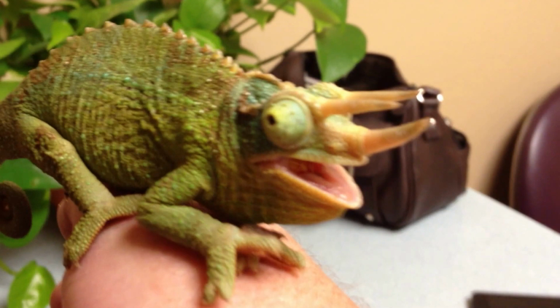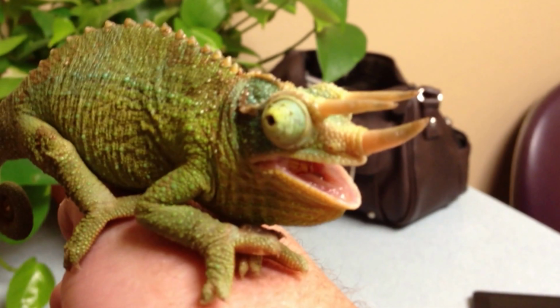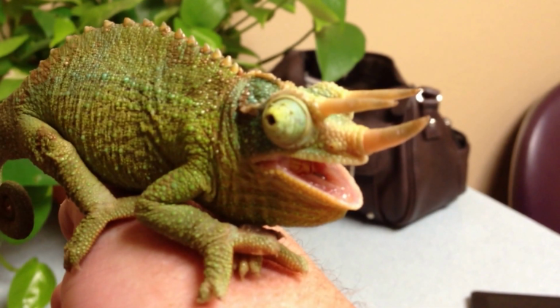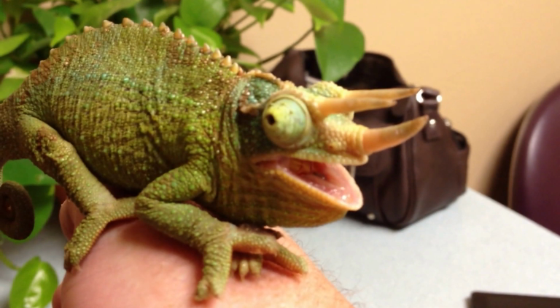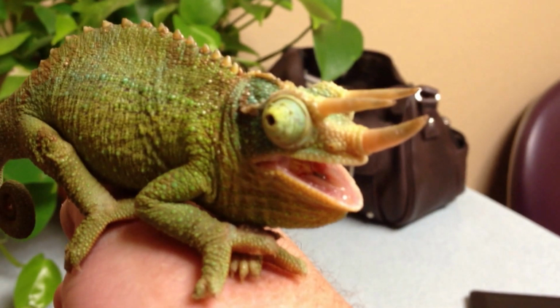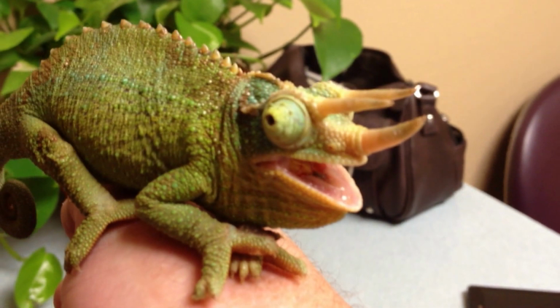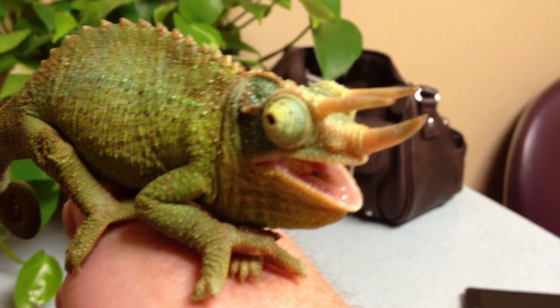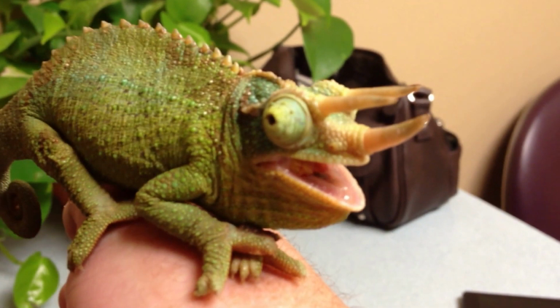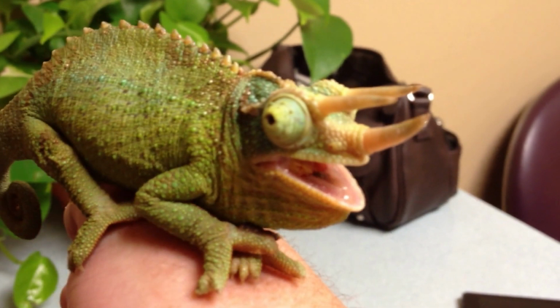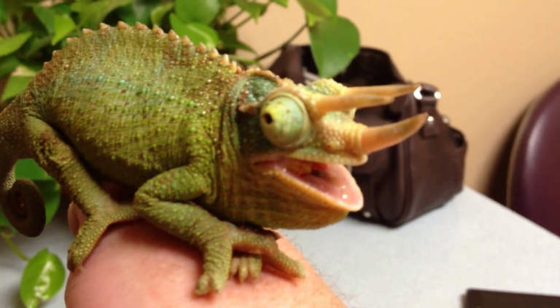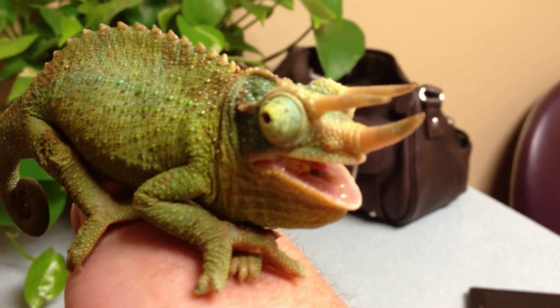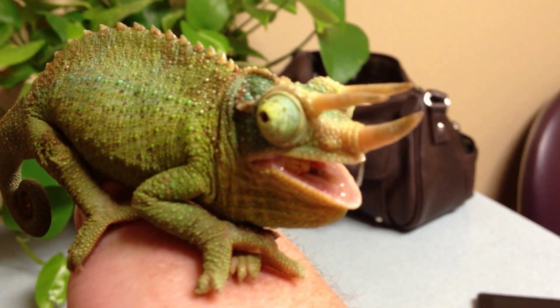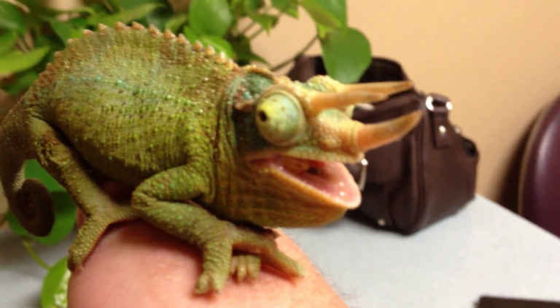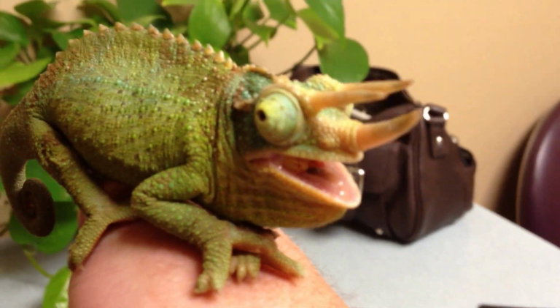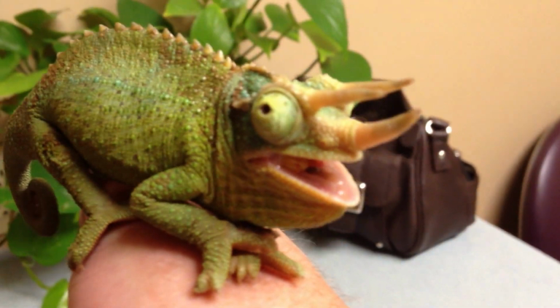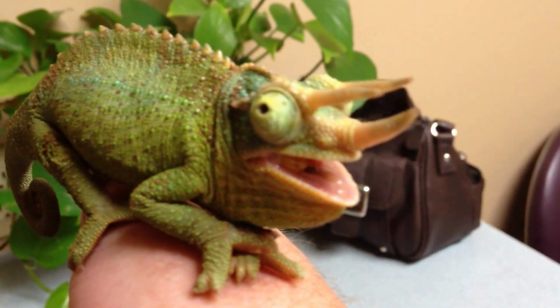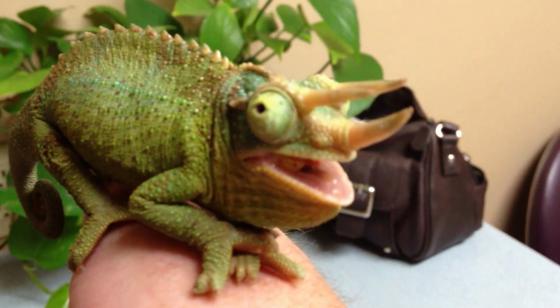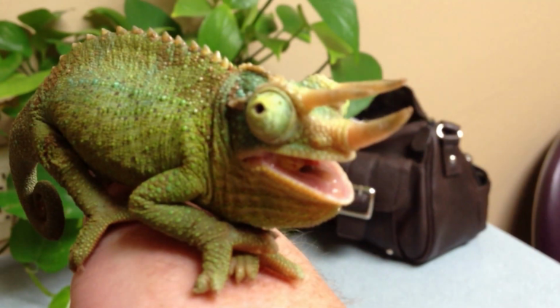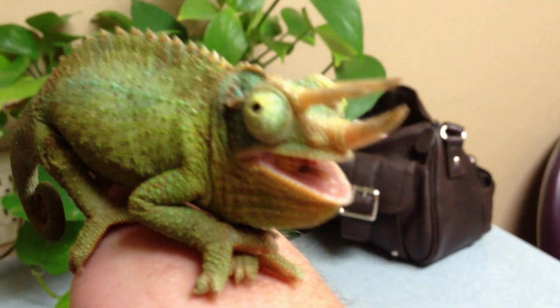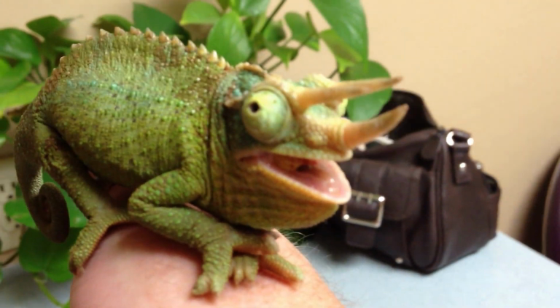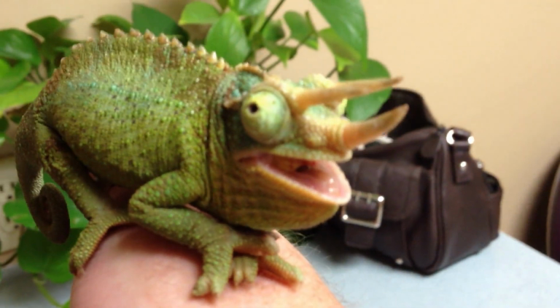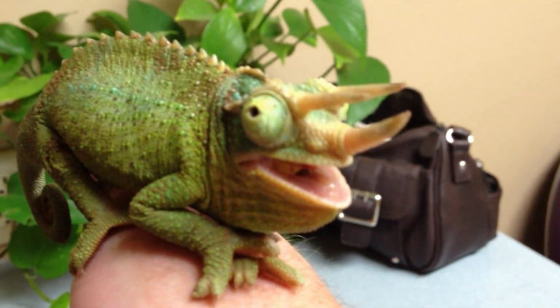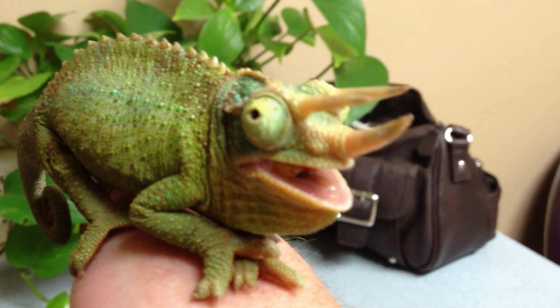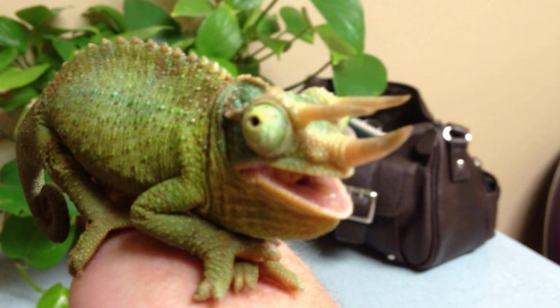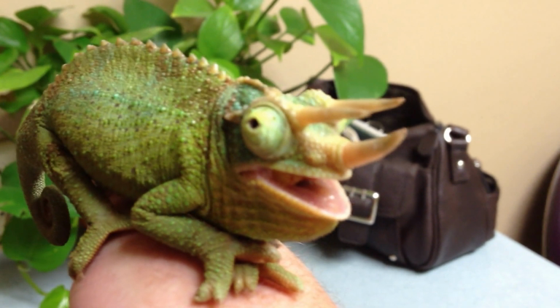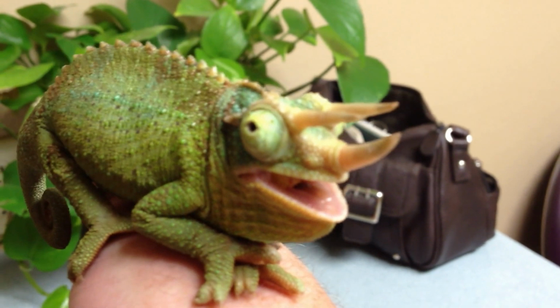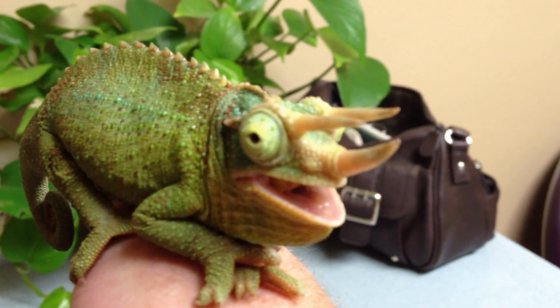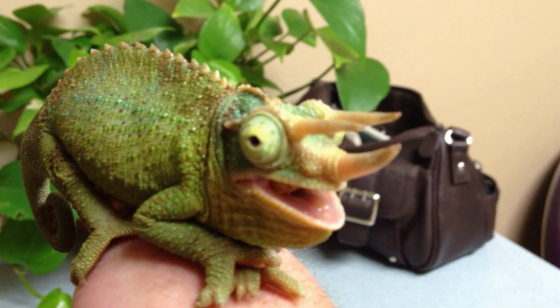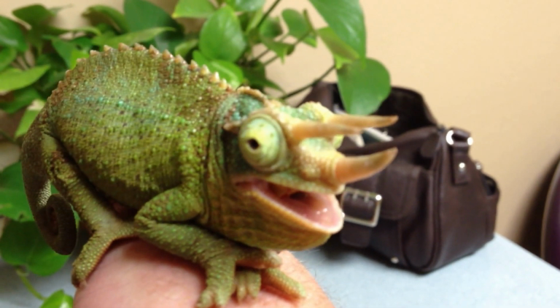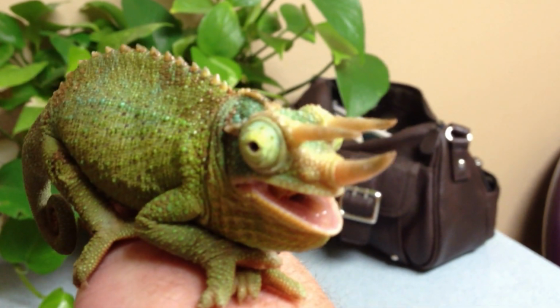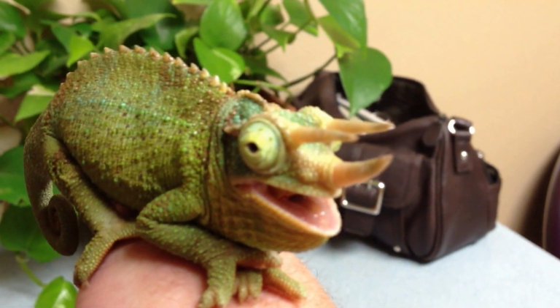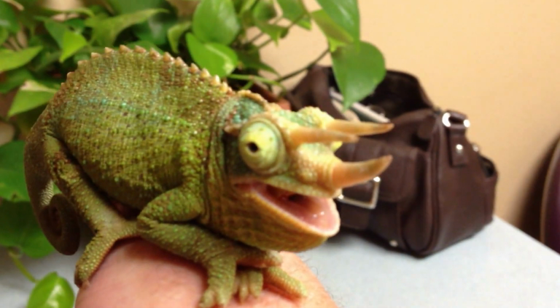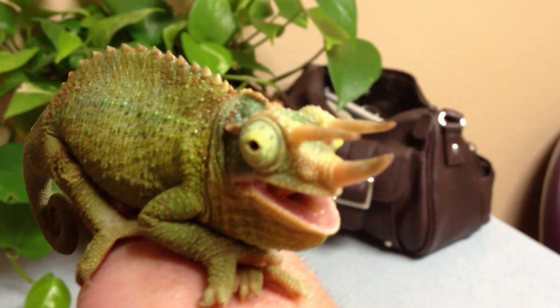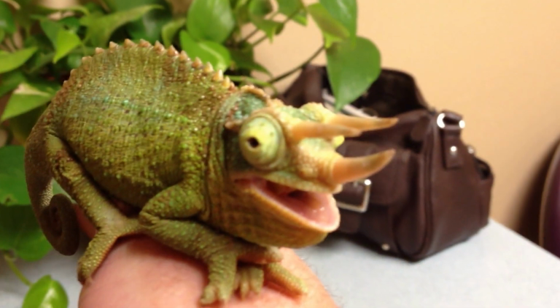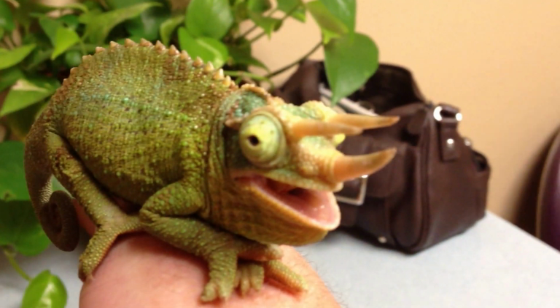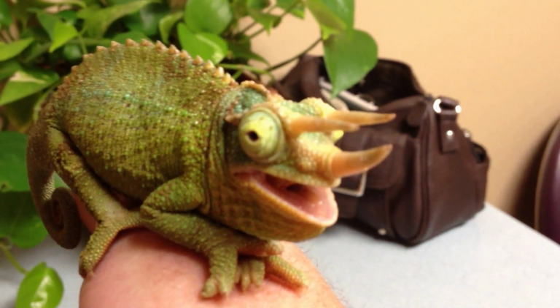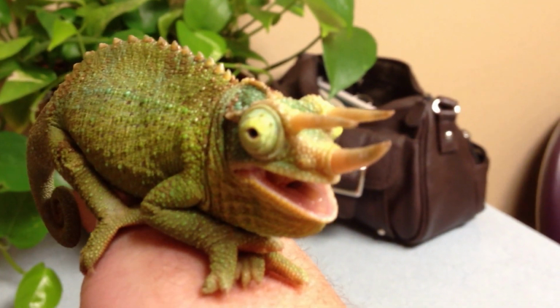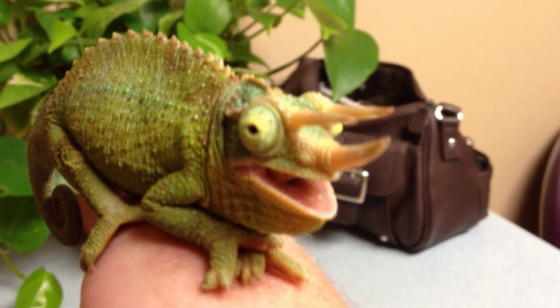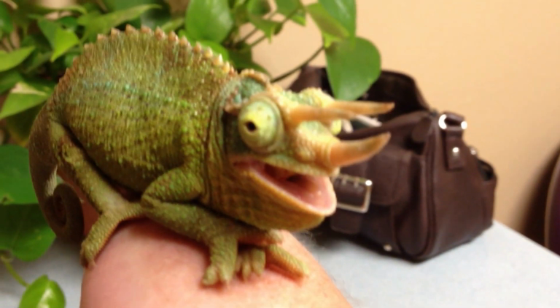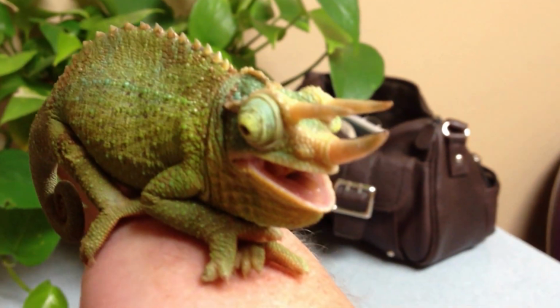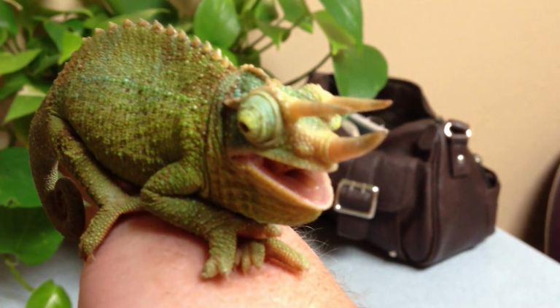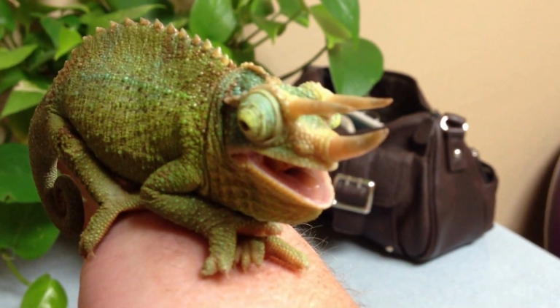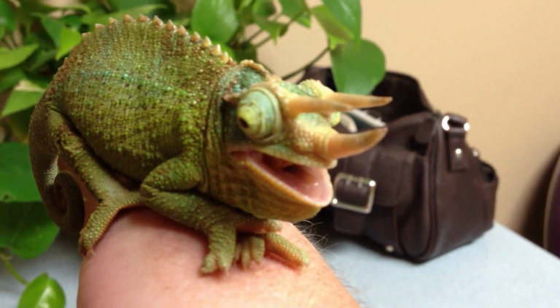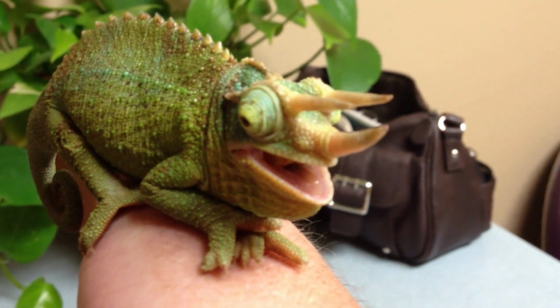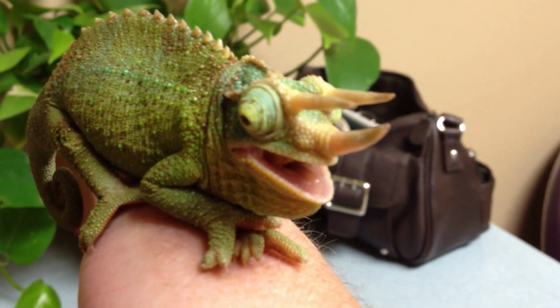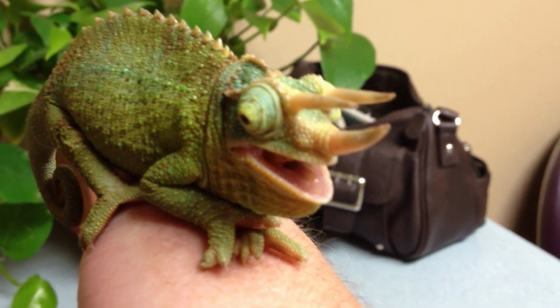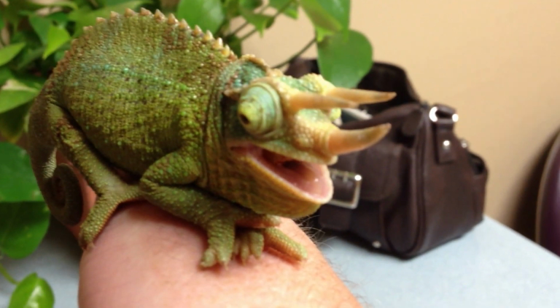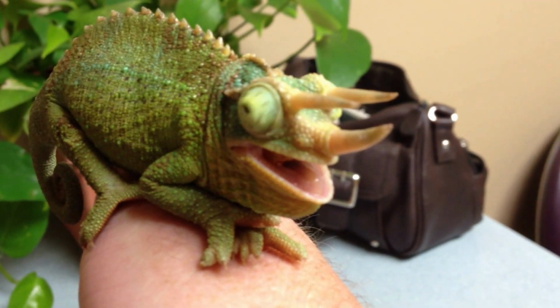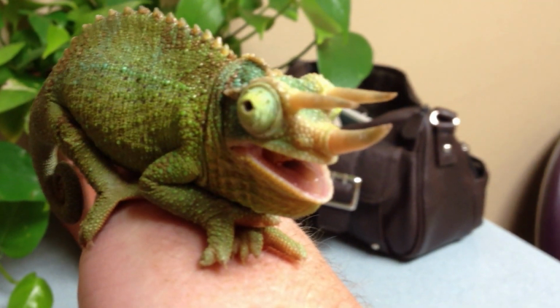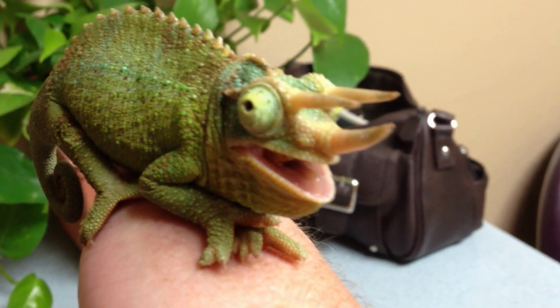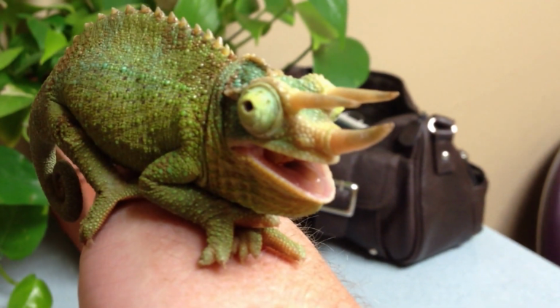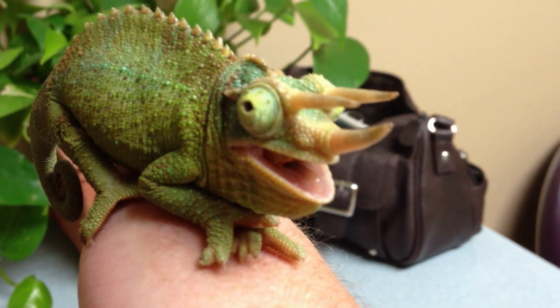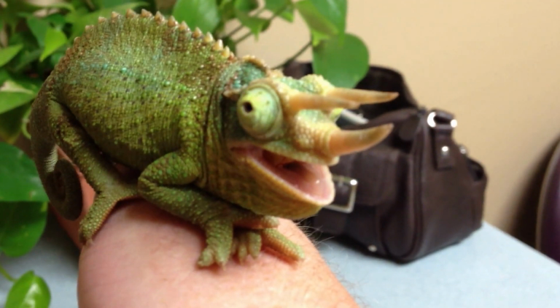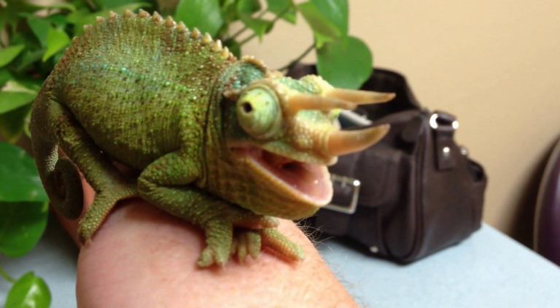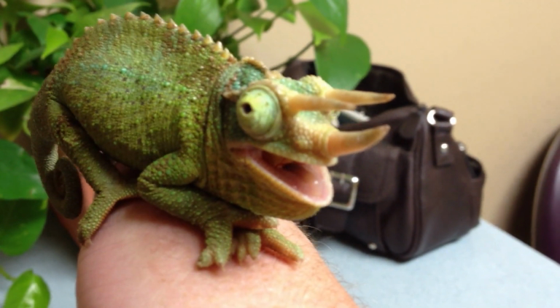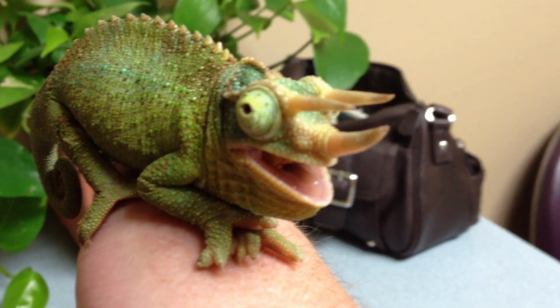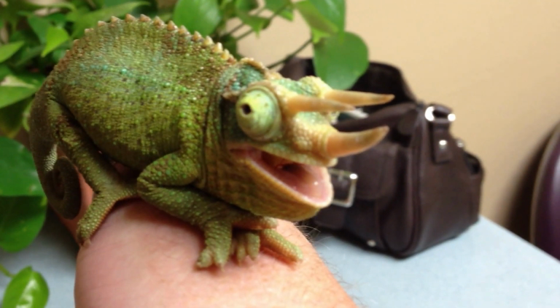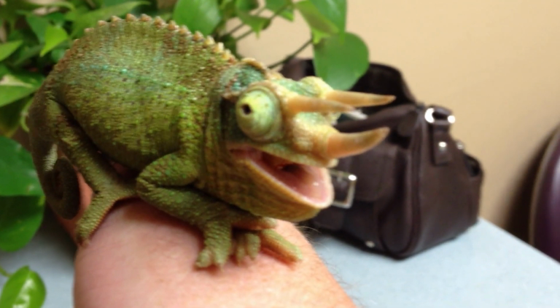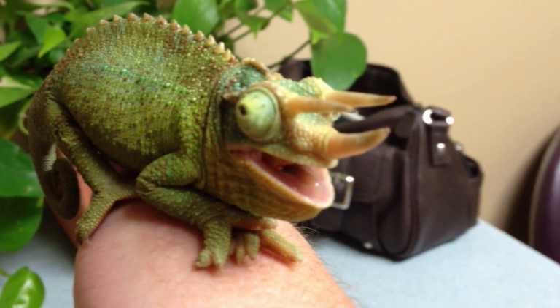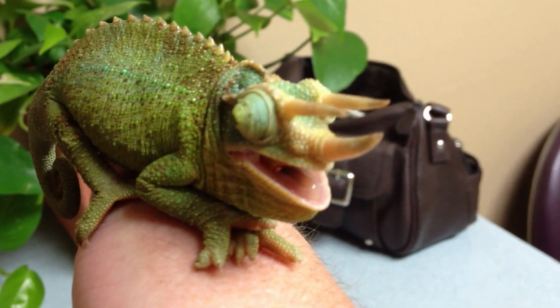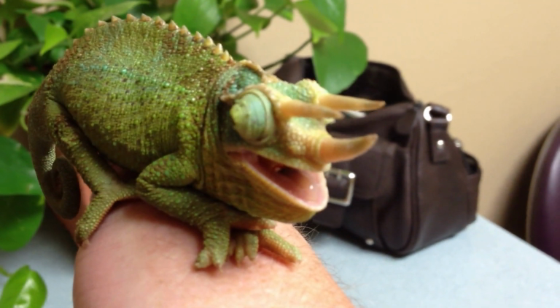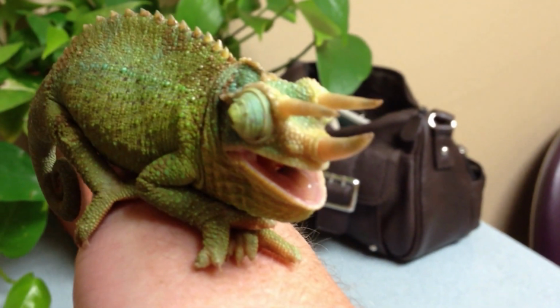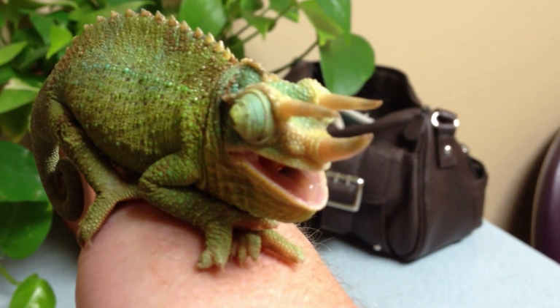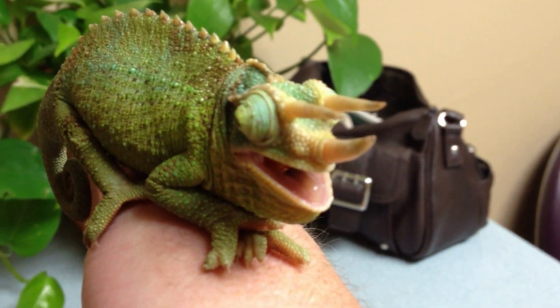He has upper respiratory tract infection. See what he's gasping right there? He's opening his mouth to clear the glottis so he can breathe a little bit easier.